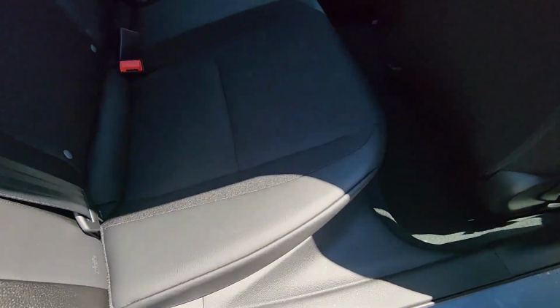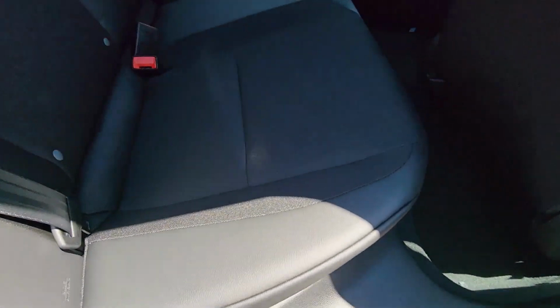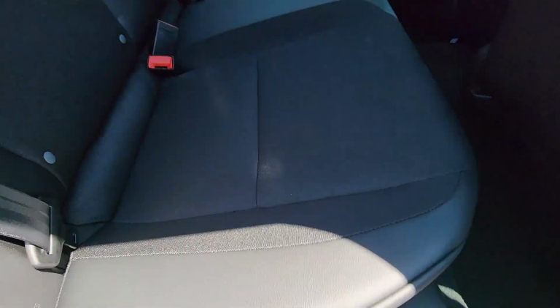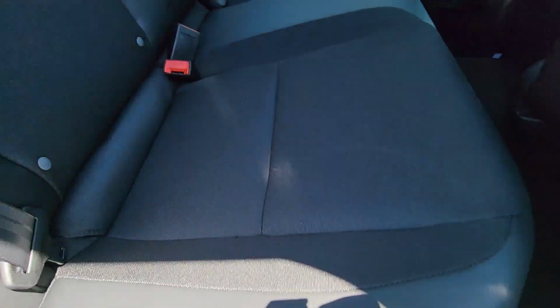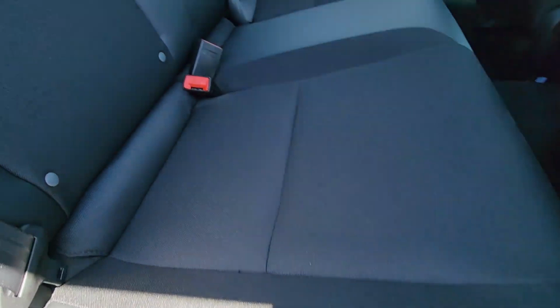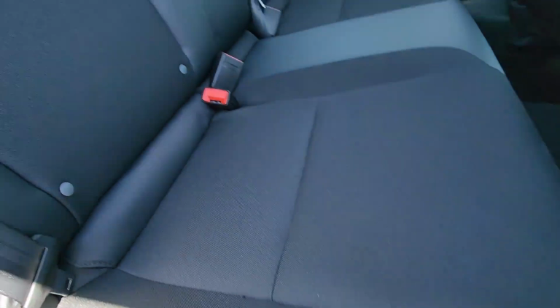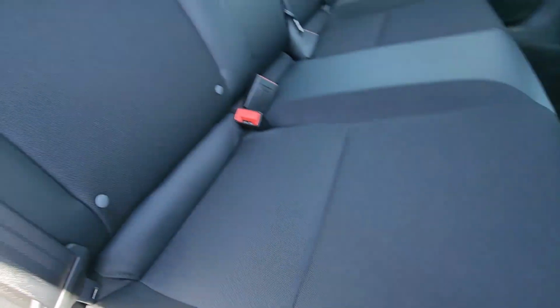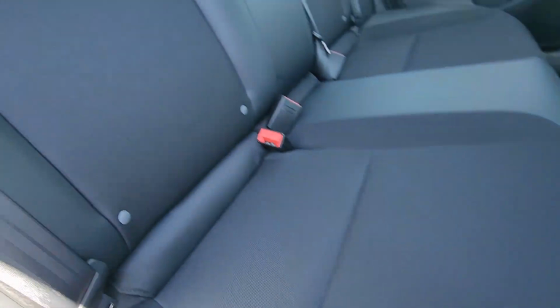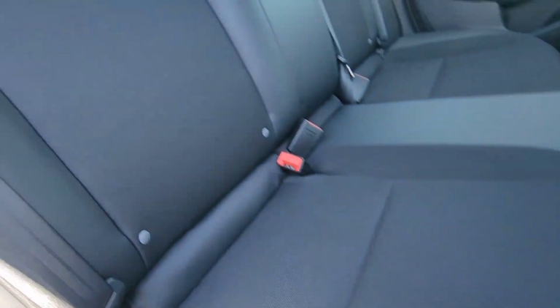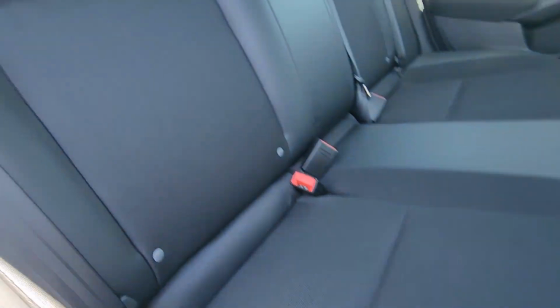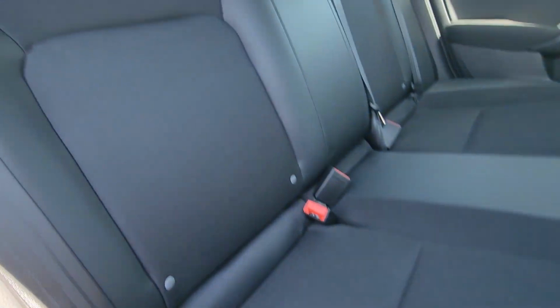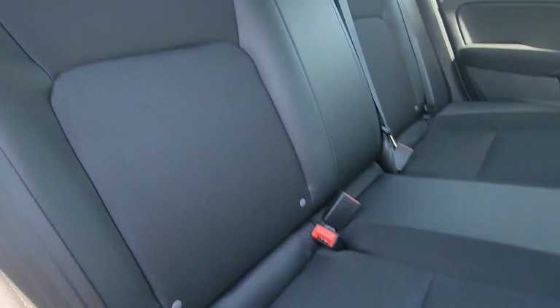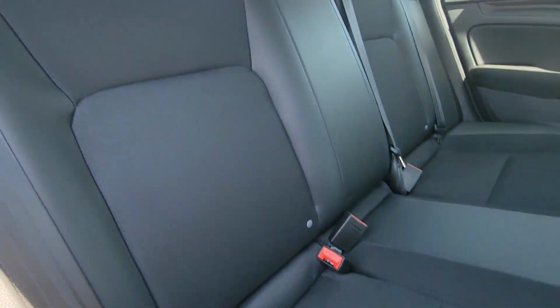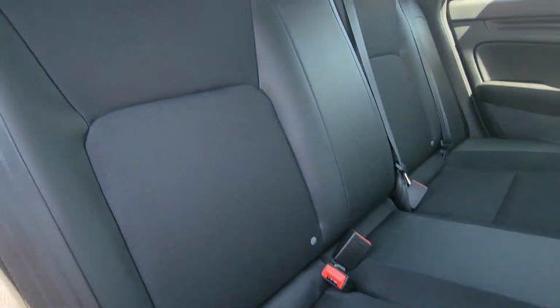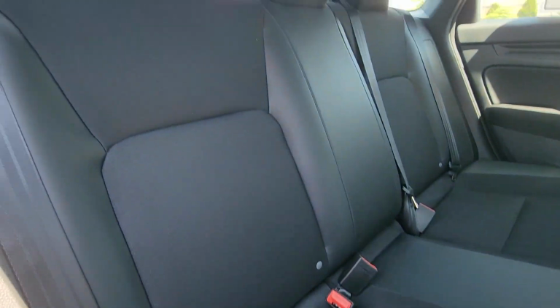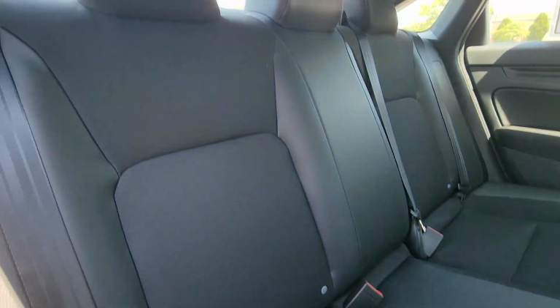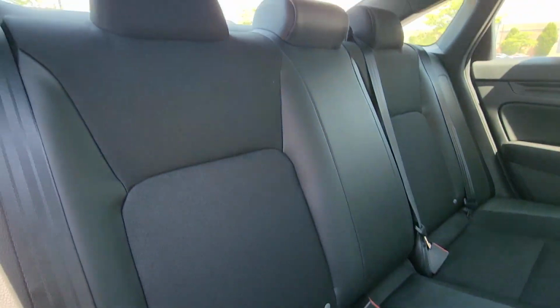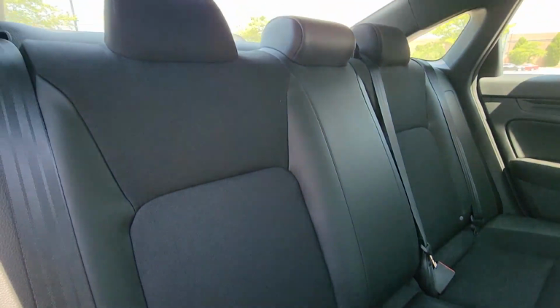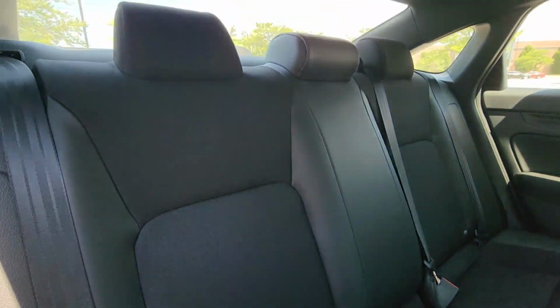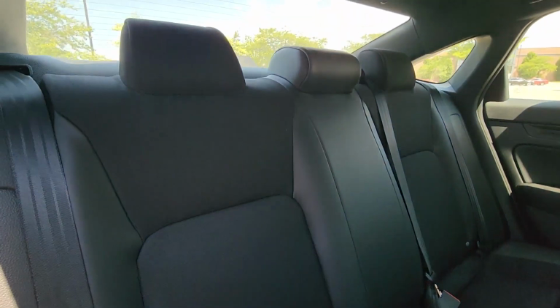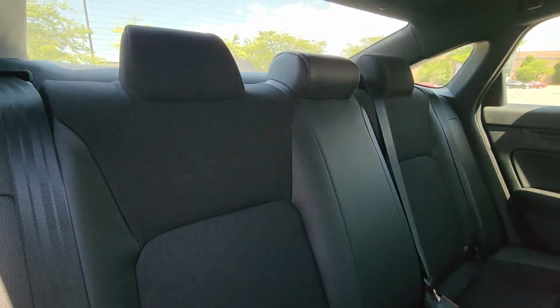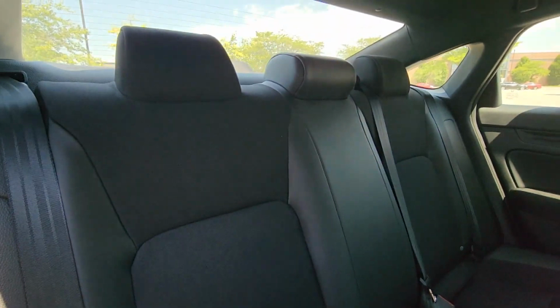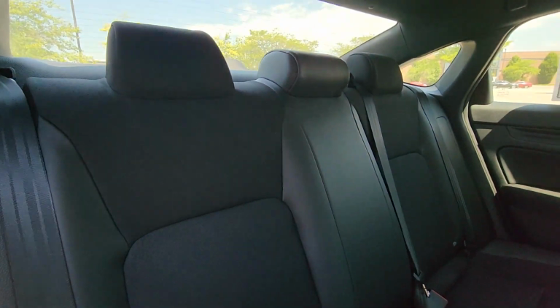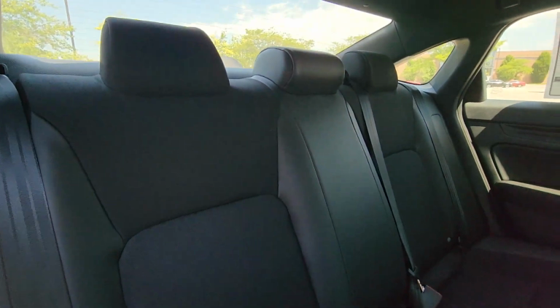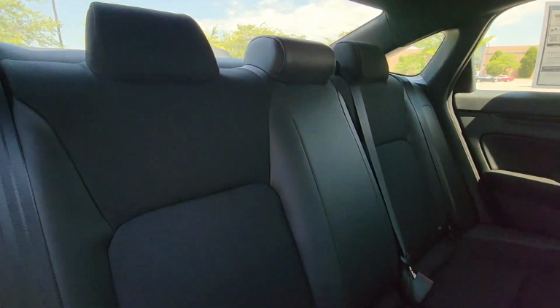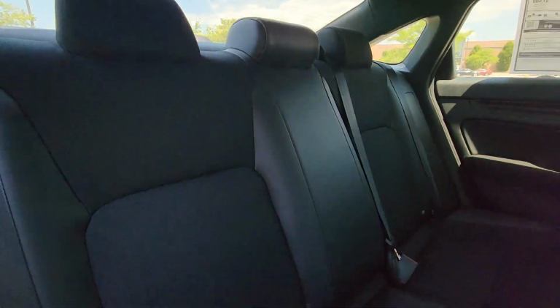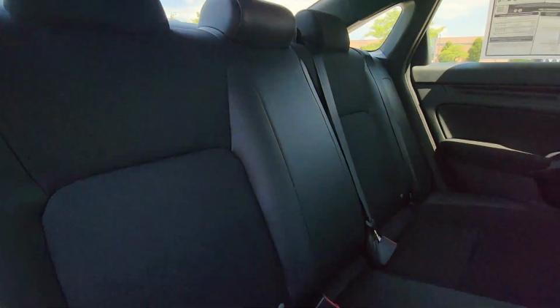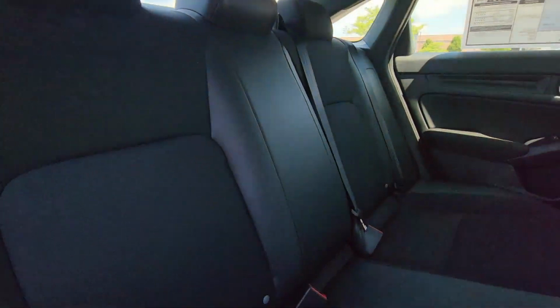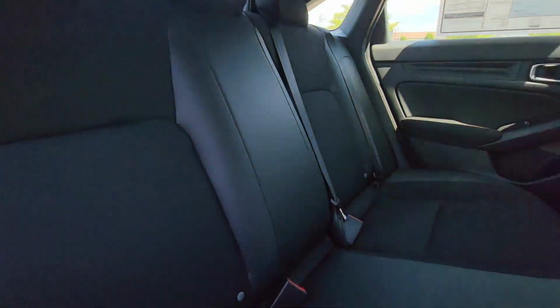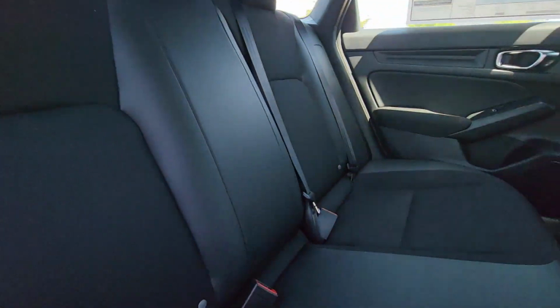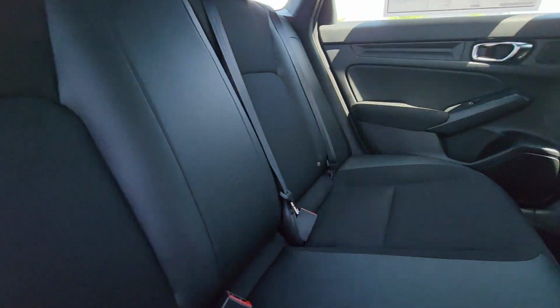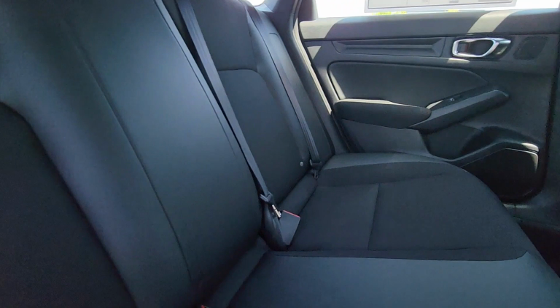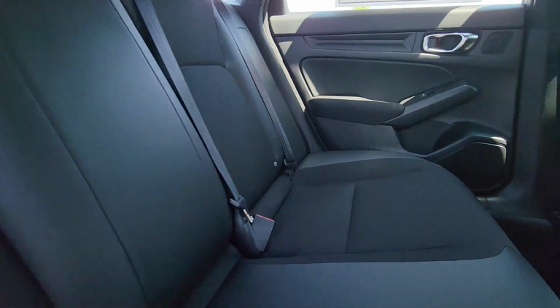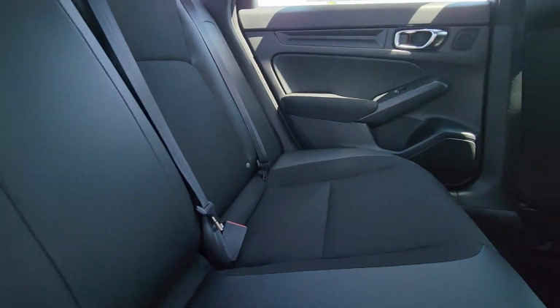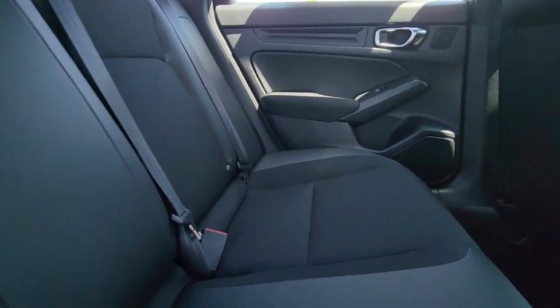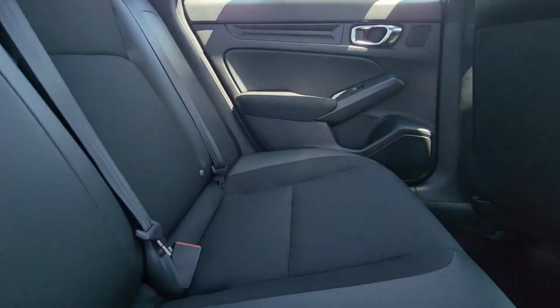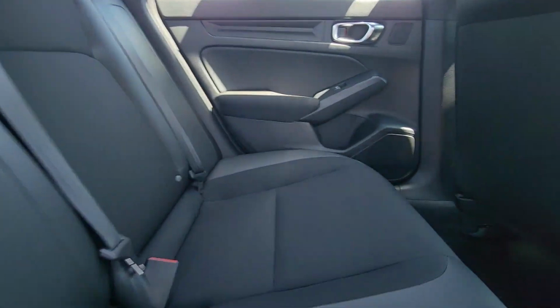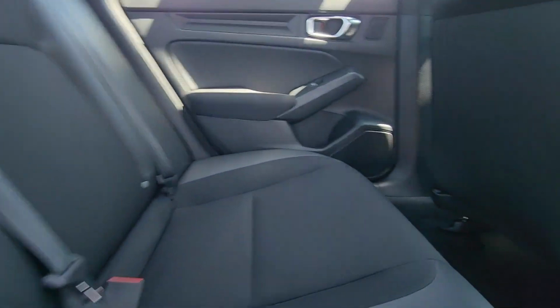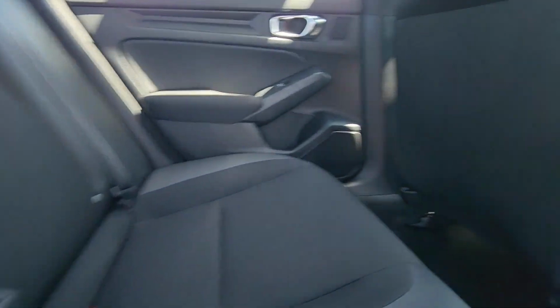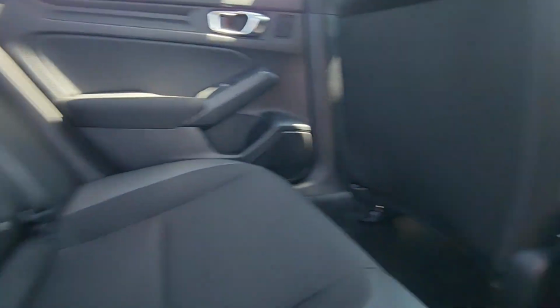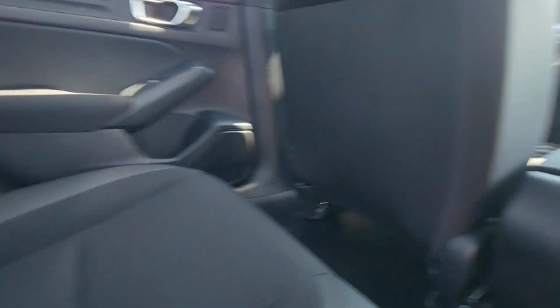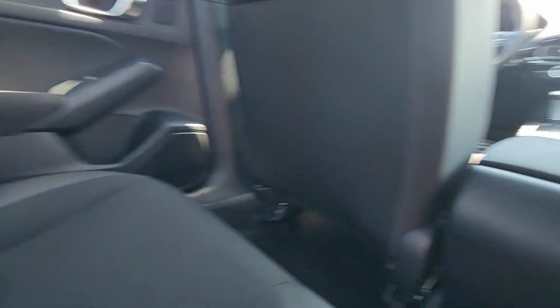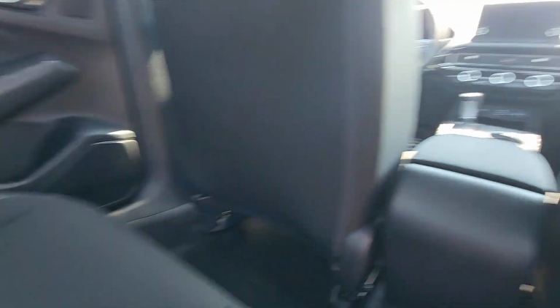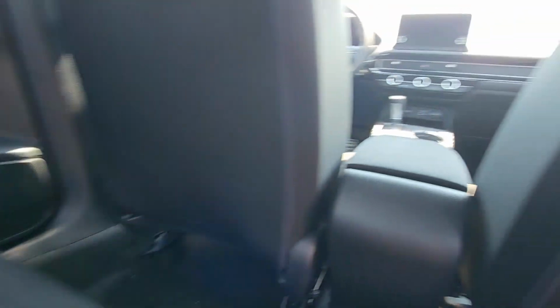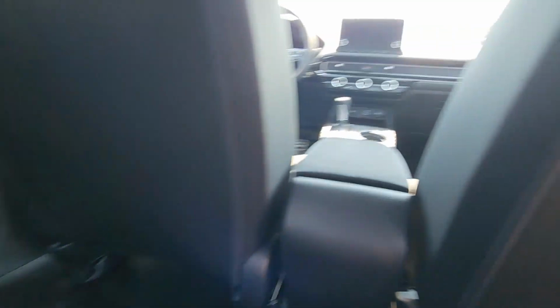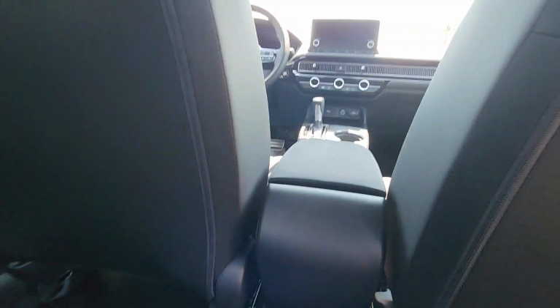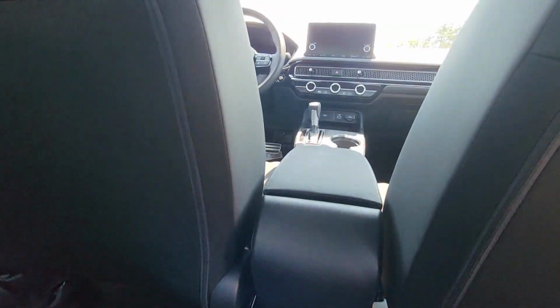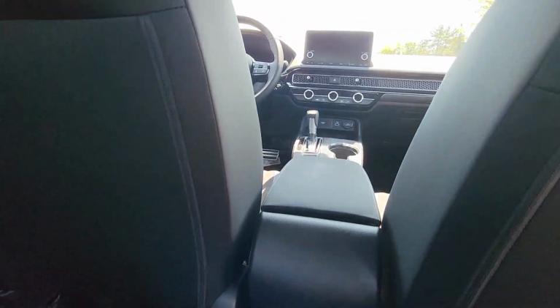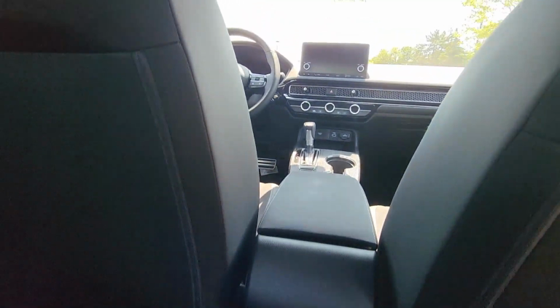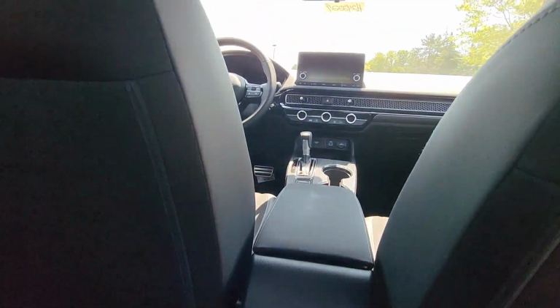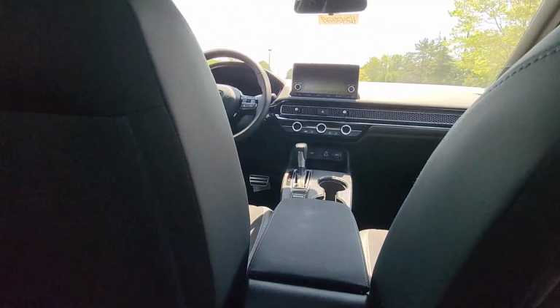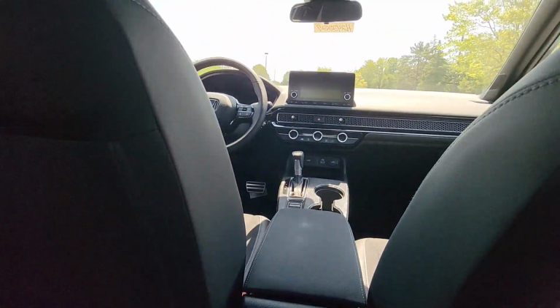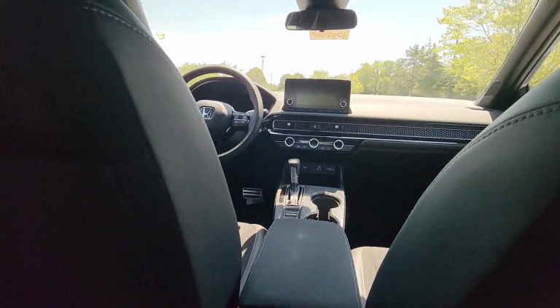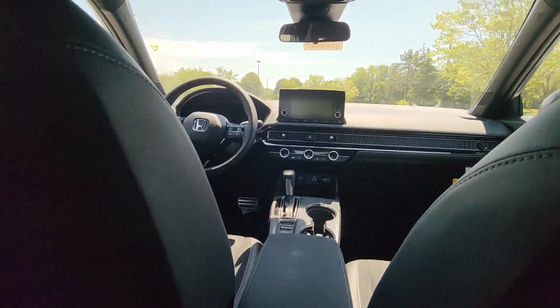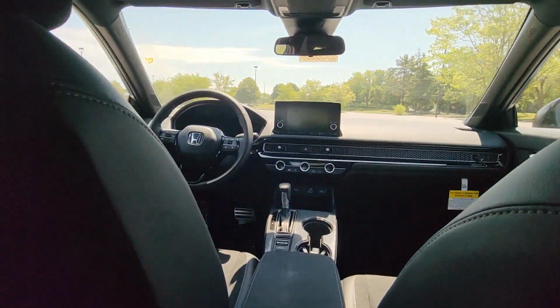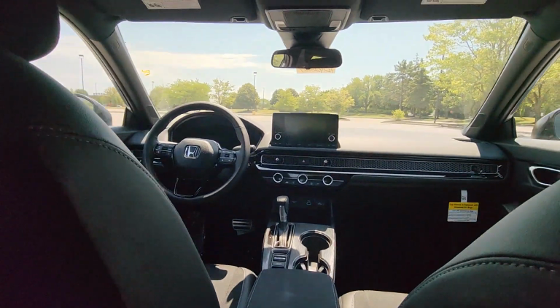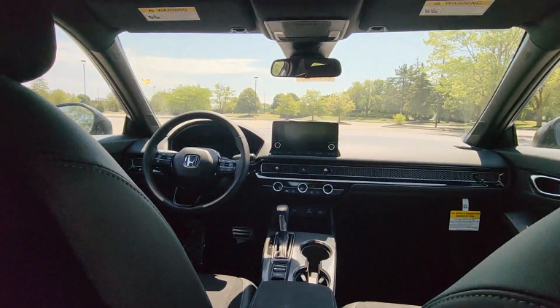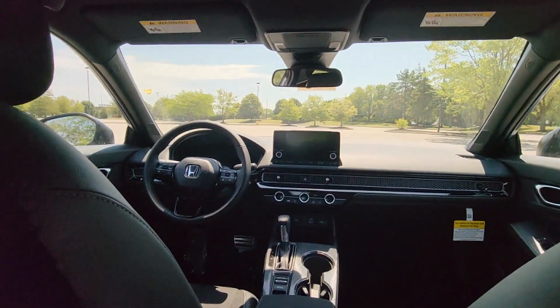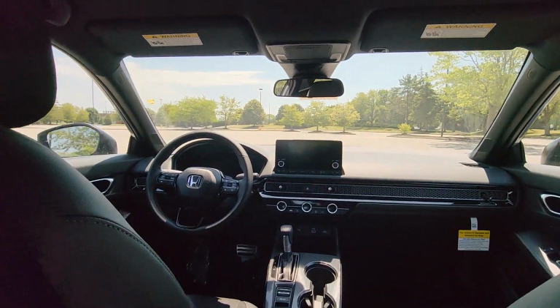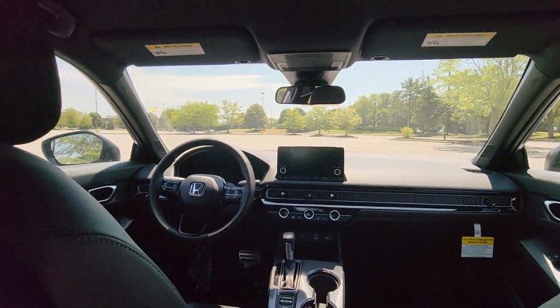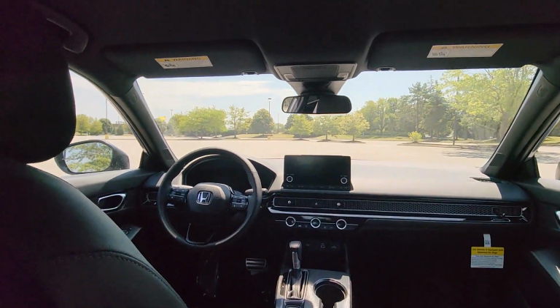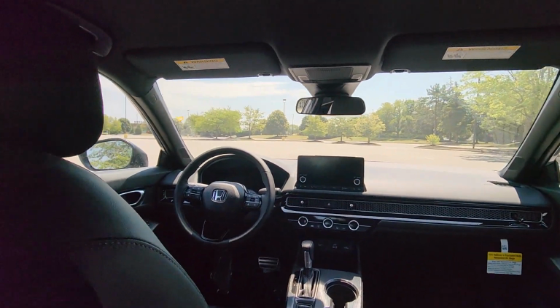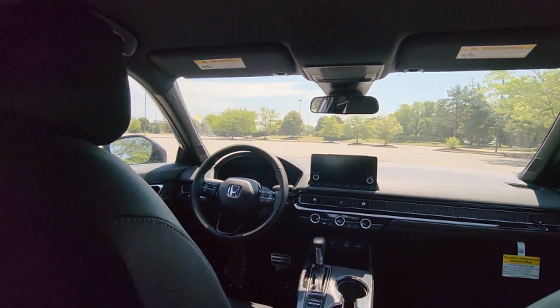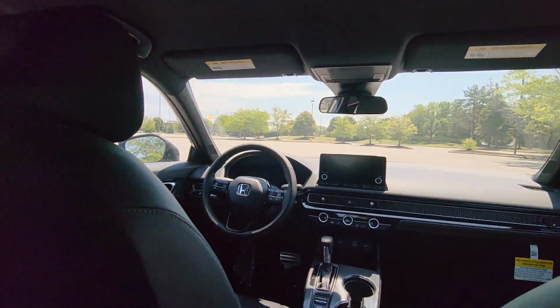Engine Immobilizer, Automatic Headlights, Auxiliary Input, Aluminum Wheels, and Leather Wrapped Steering Wheel.